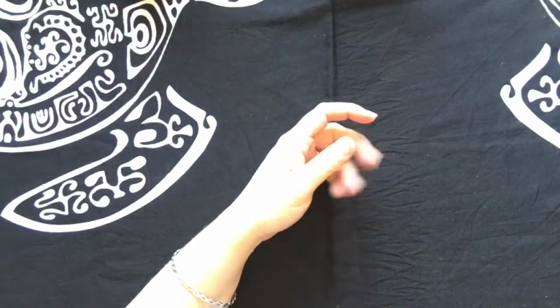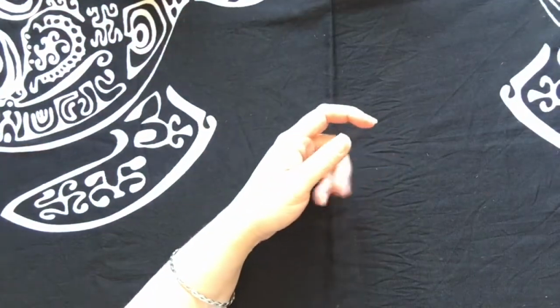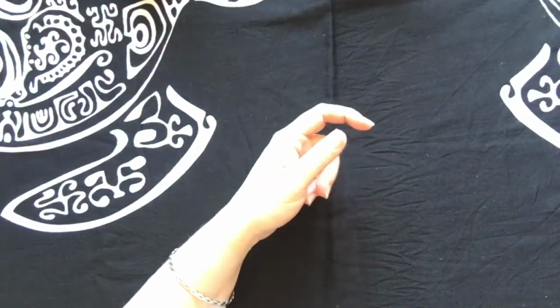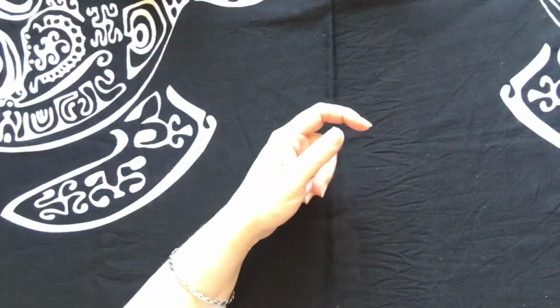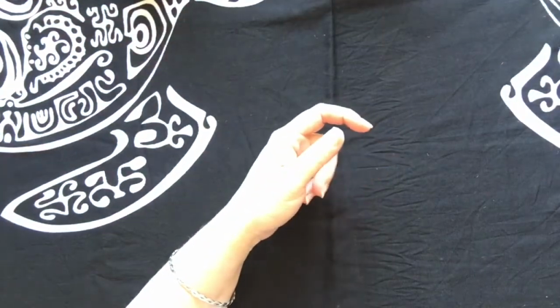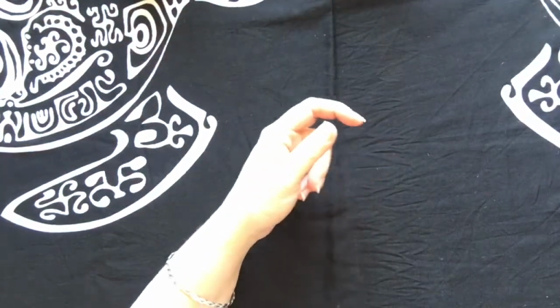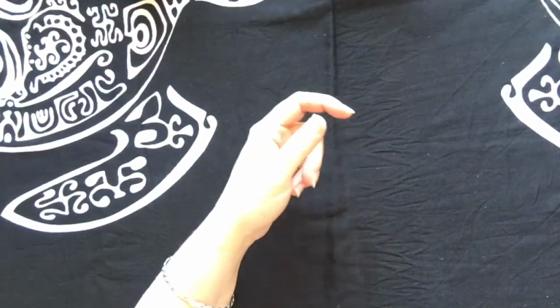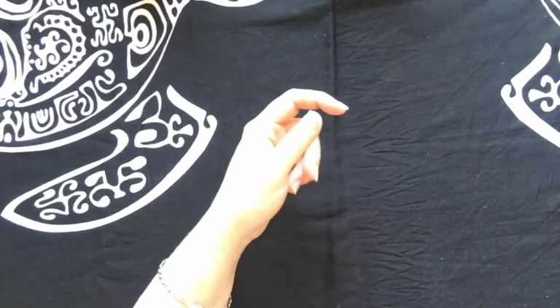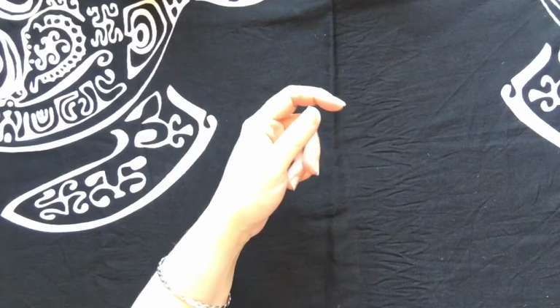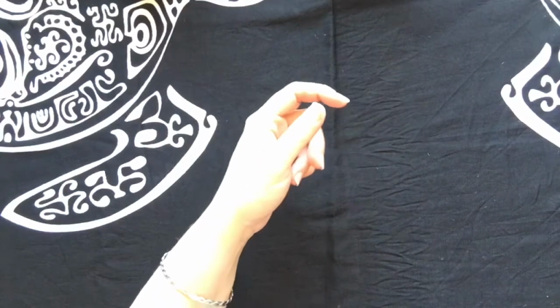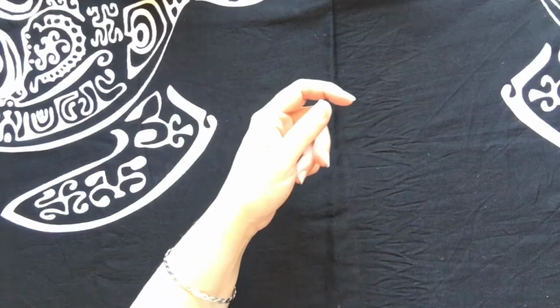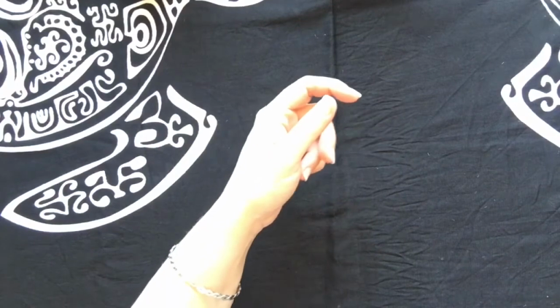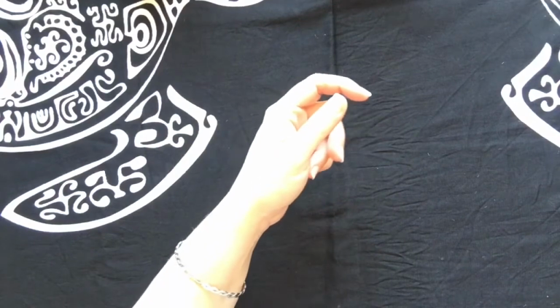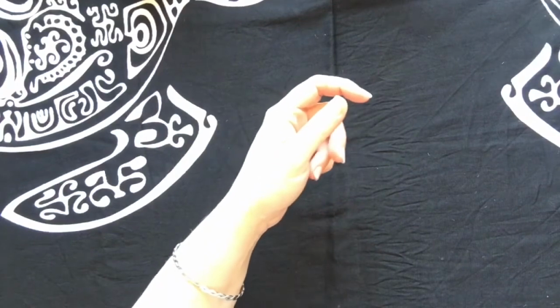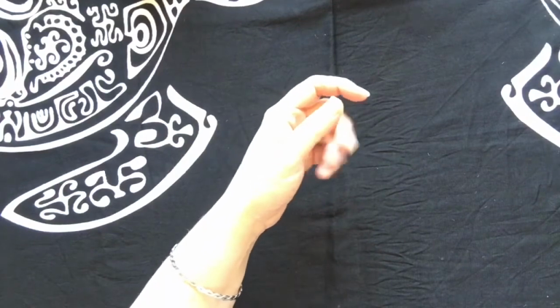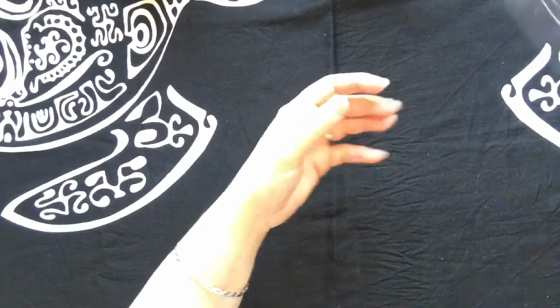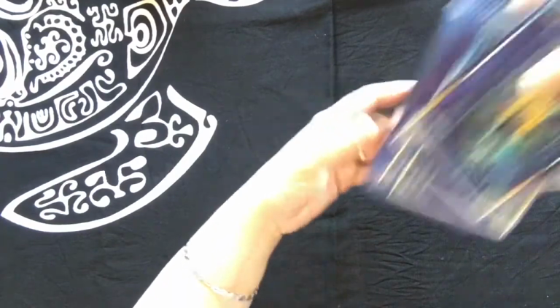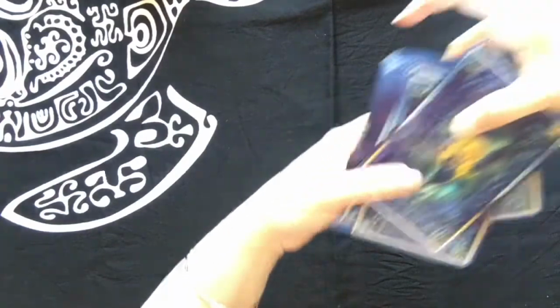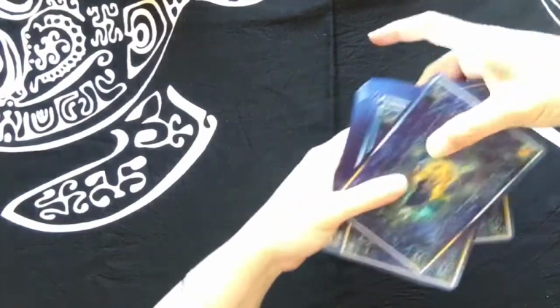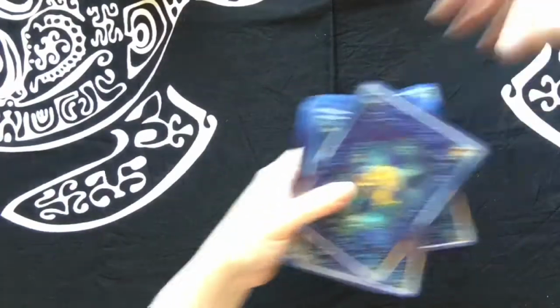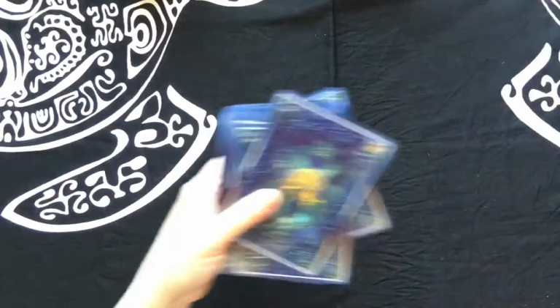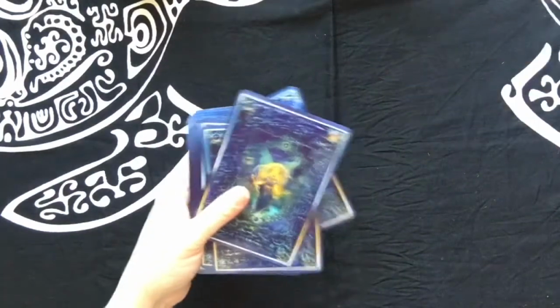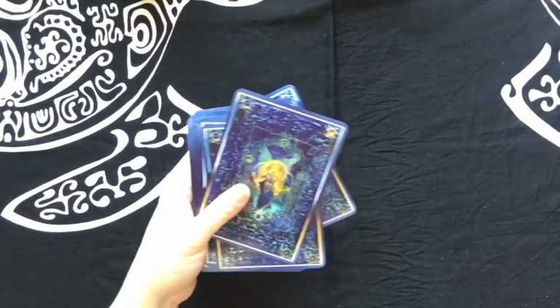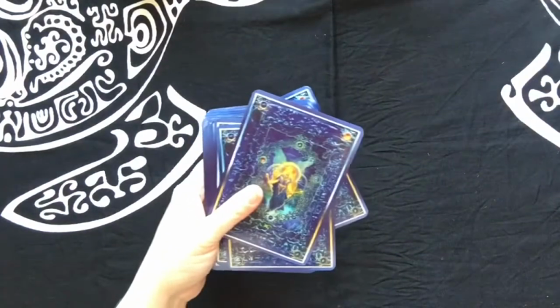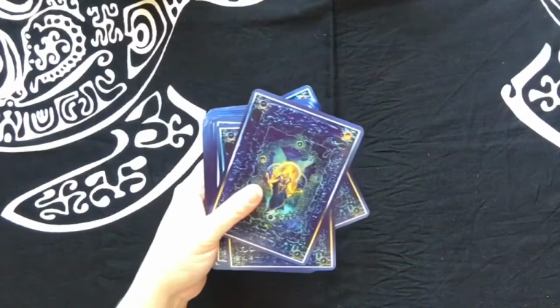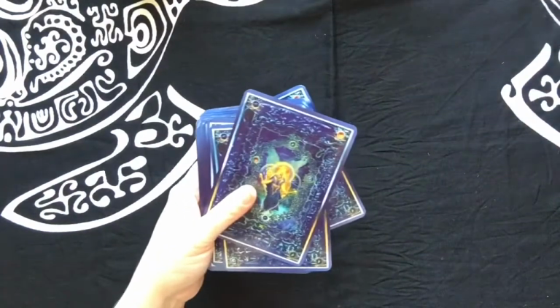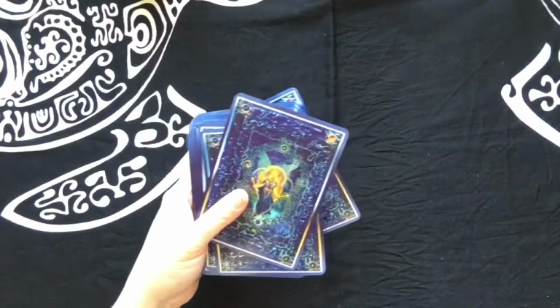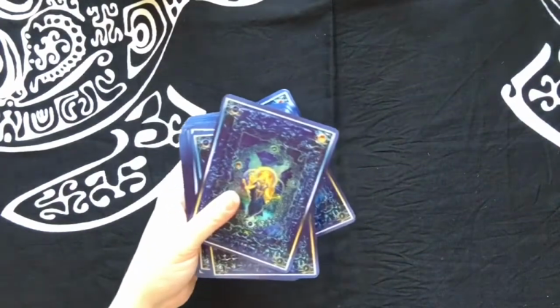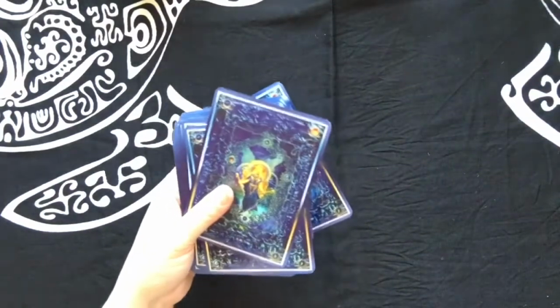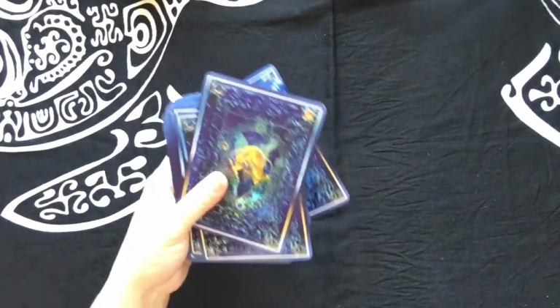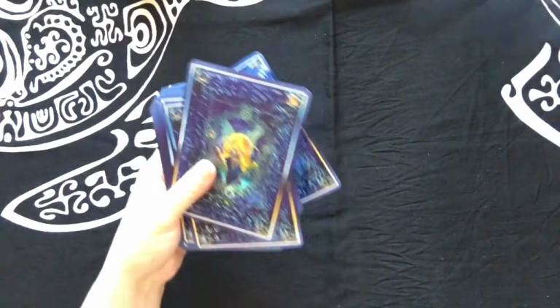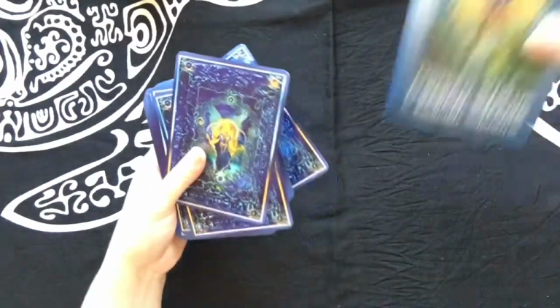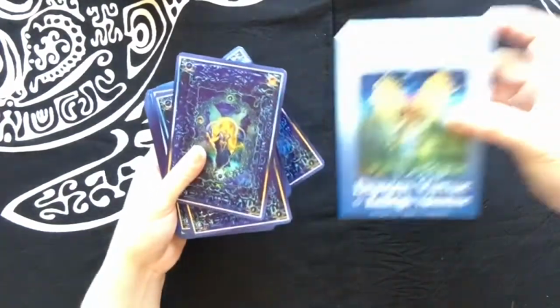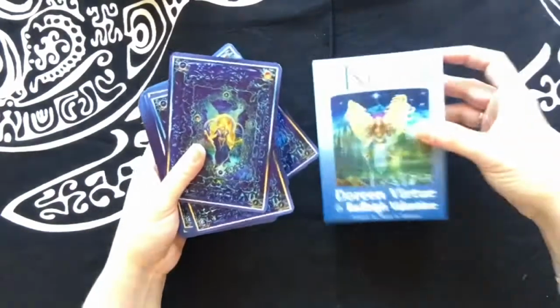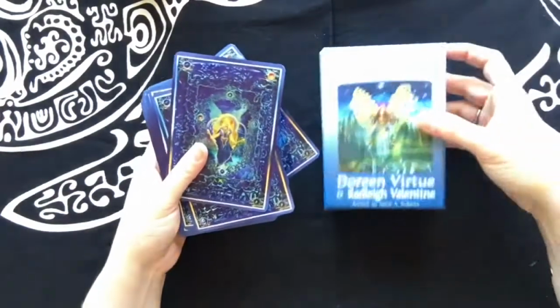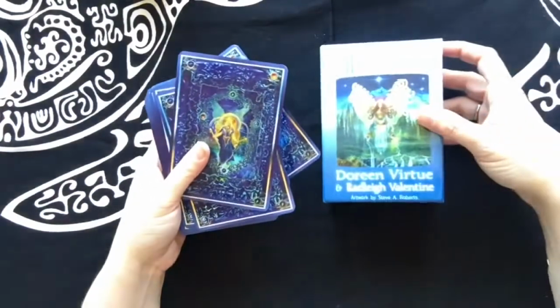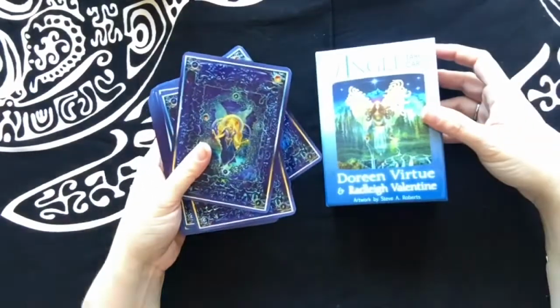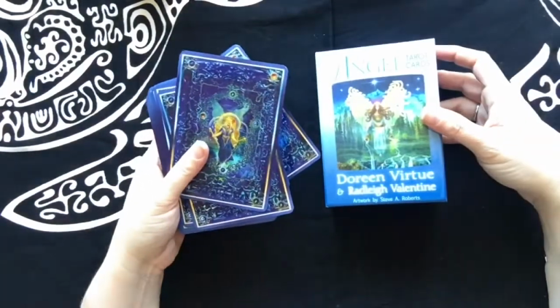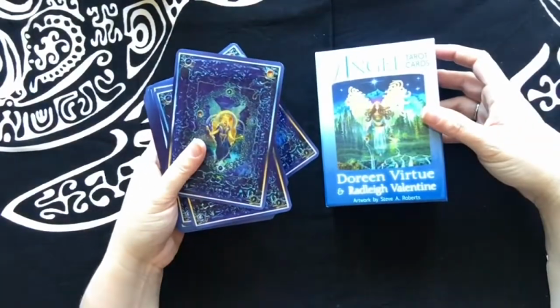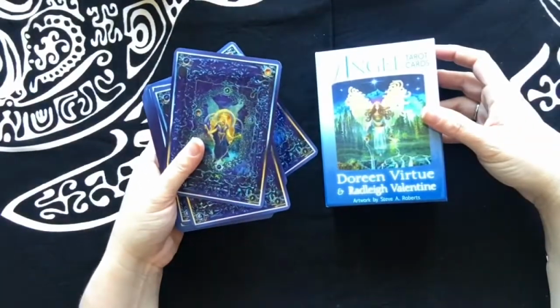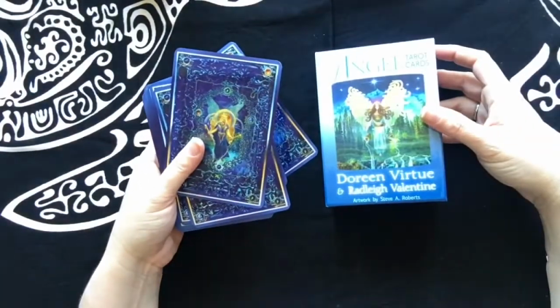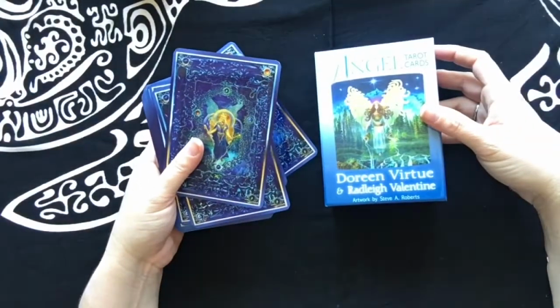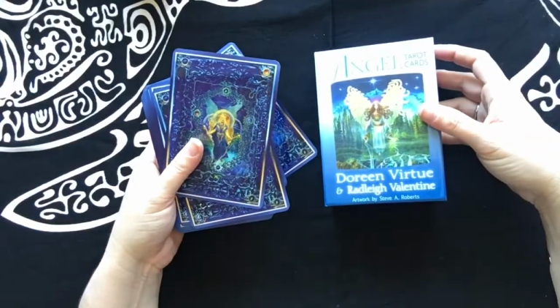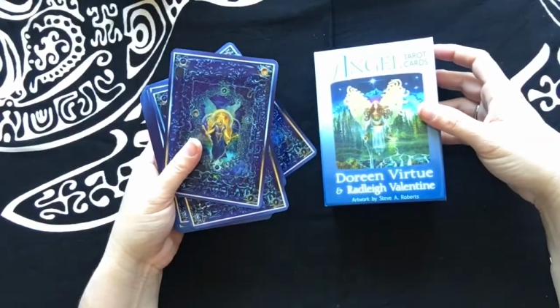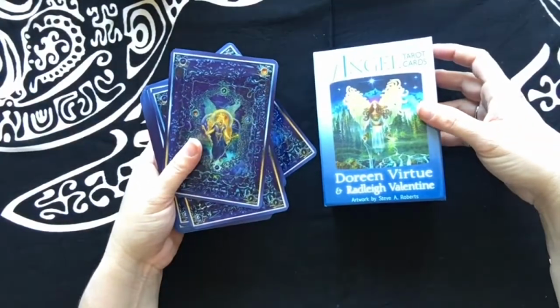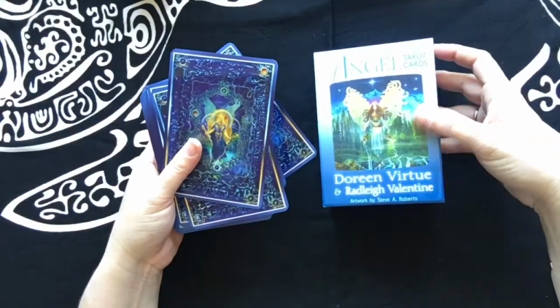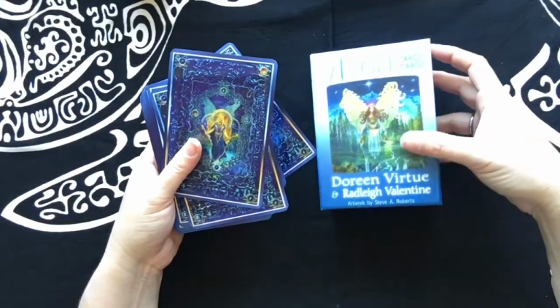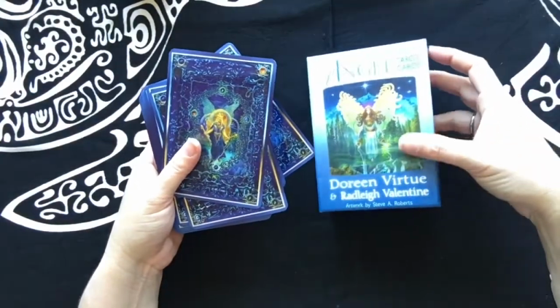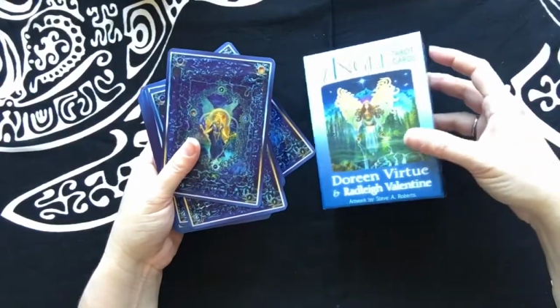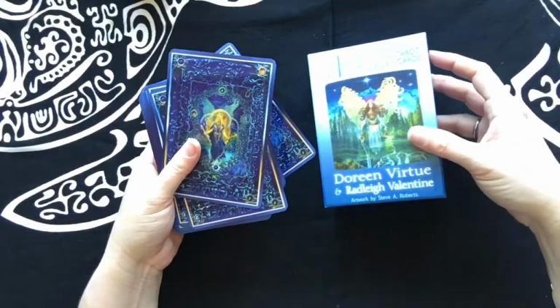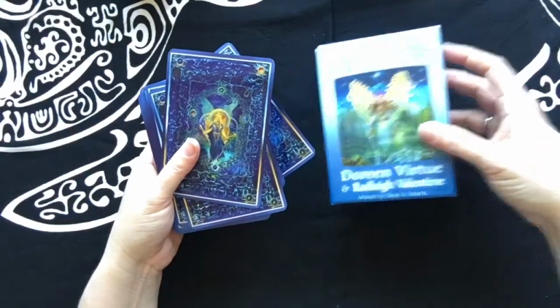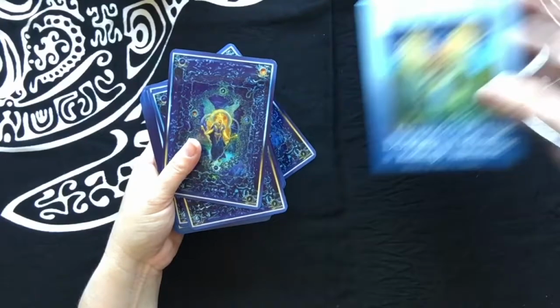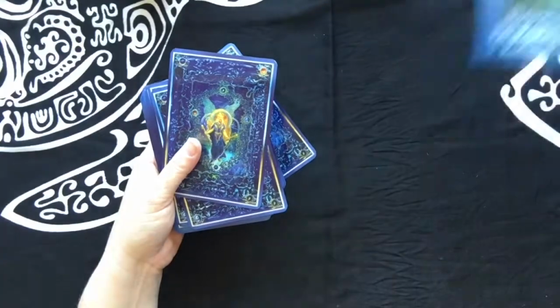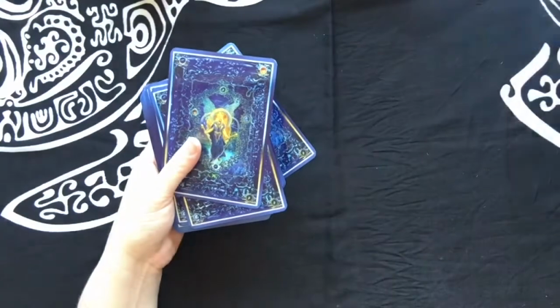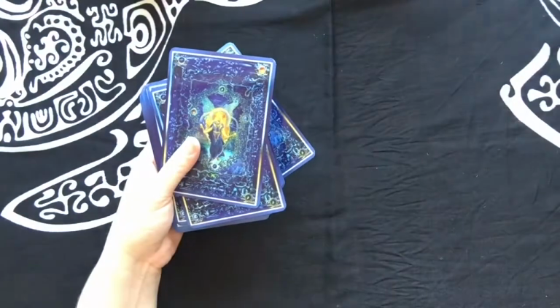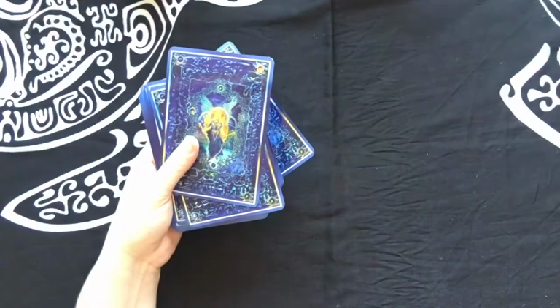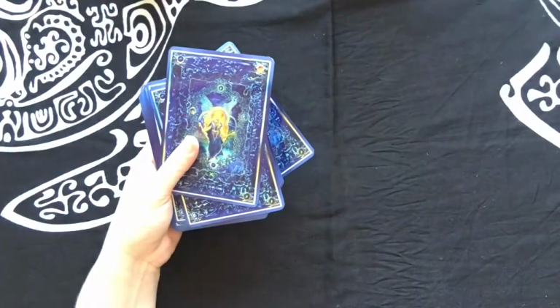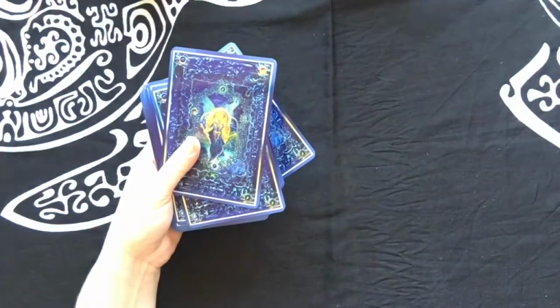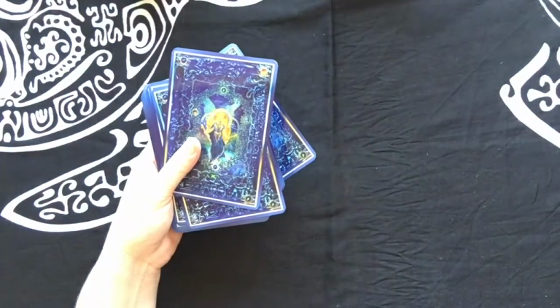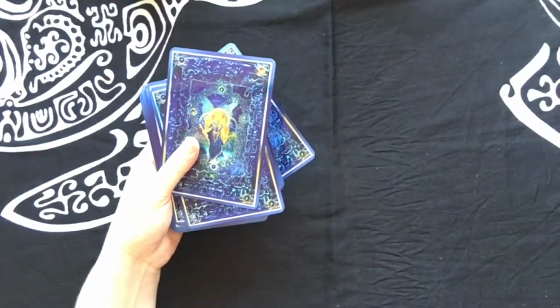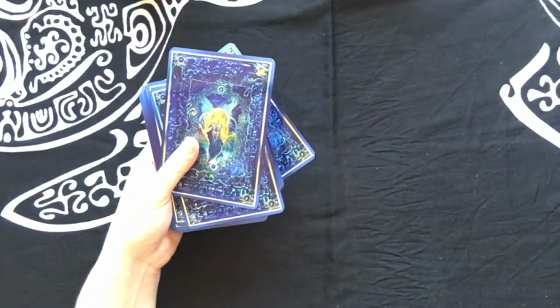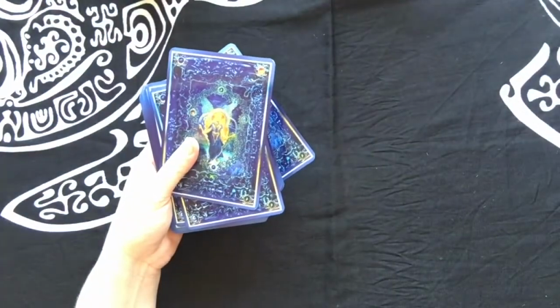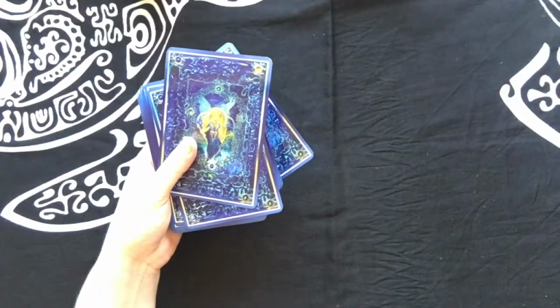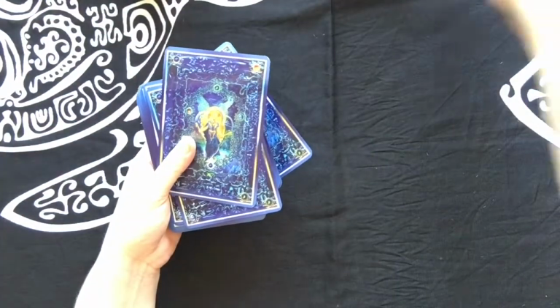Once you get to bigger cards — and even with smaller cards — some people just spread them all out, mix them up, and stack them back together. That makes my OCD a little crazy and I think it scratches up the cards more than I like. So now let's look at these Angel Tarot cards by Doreen Virtue.